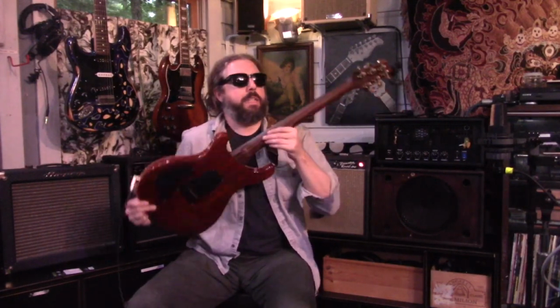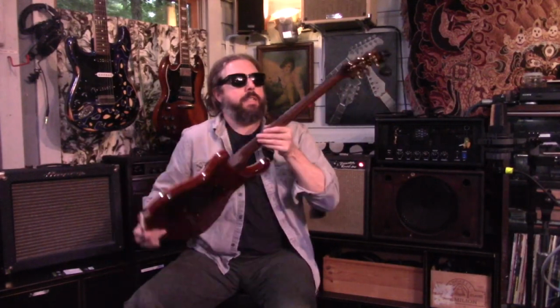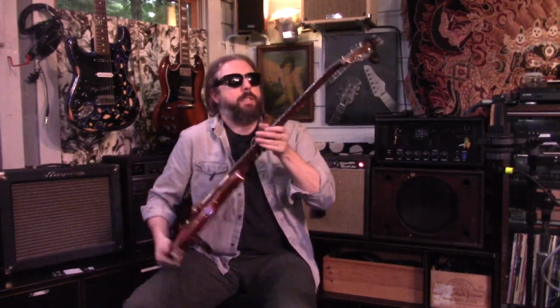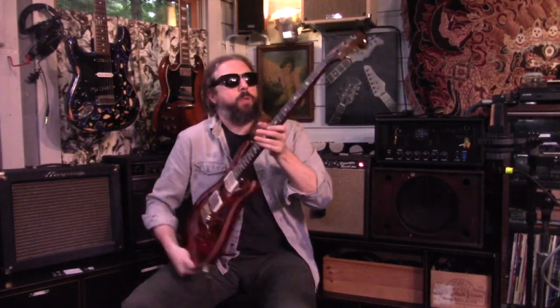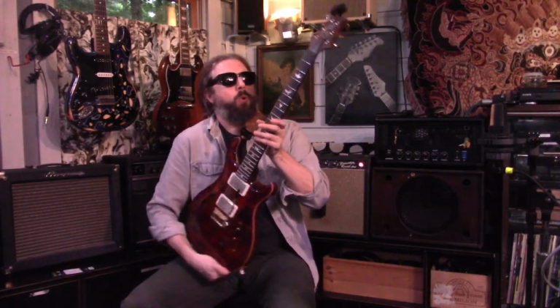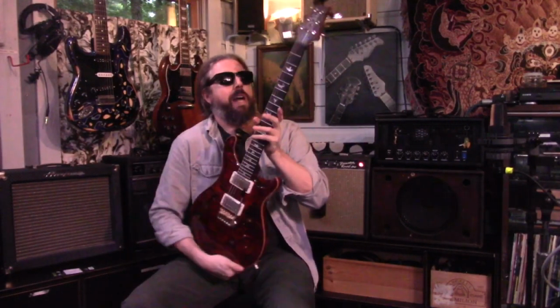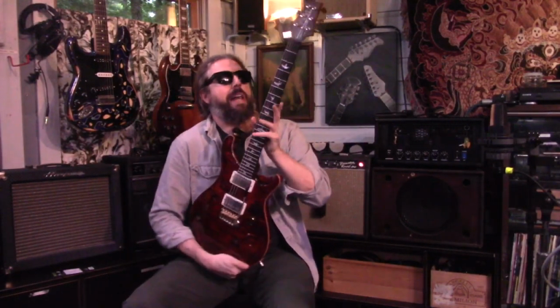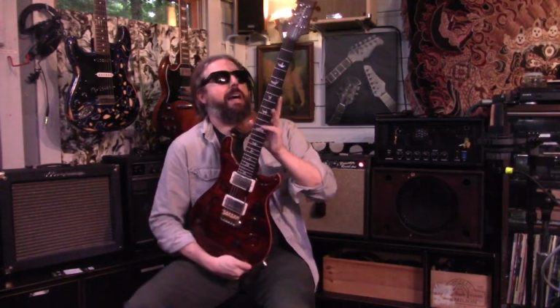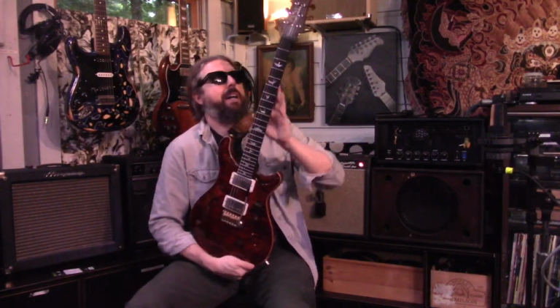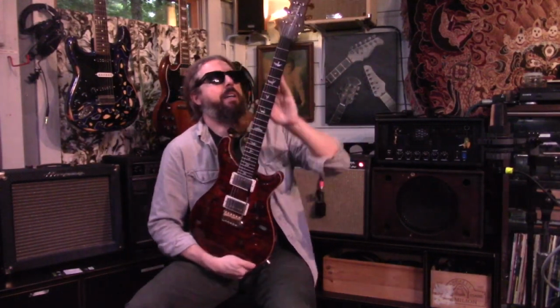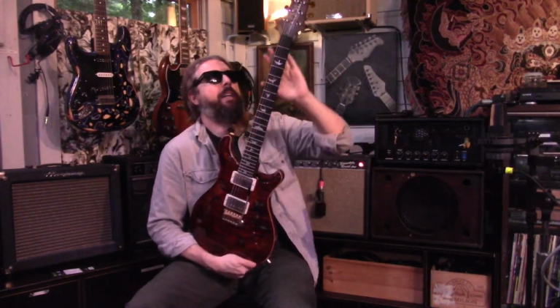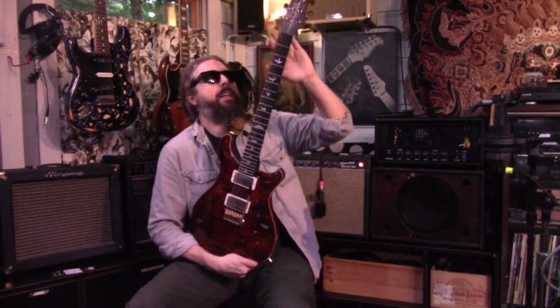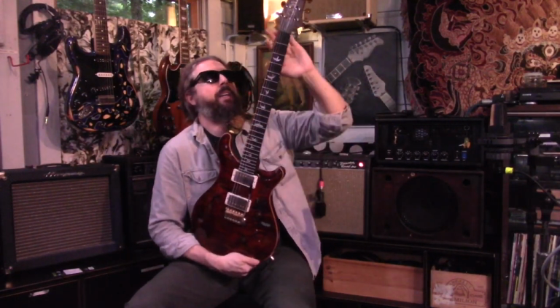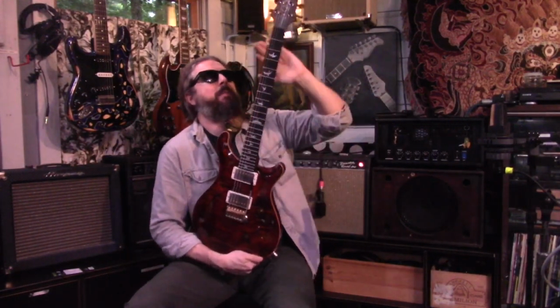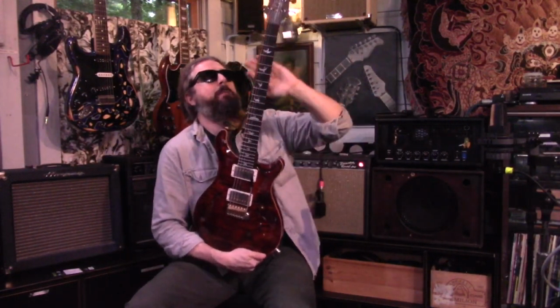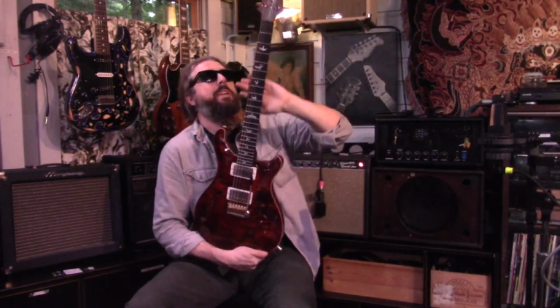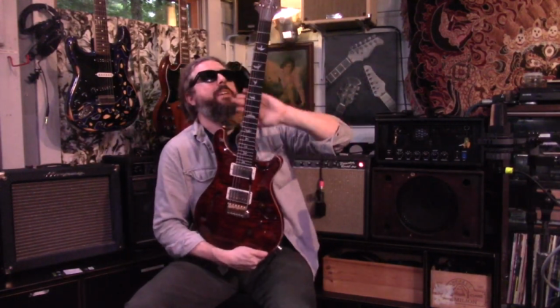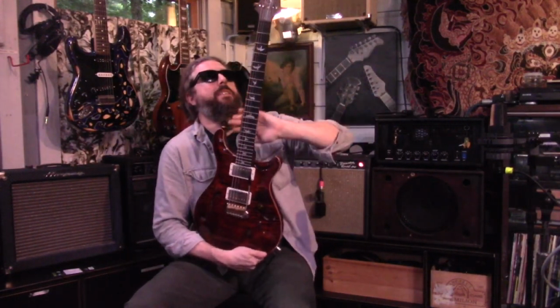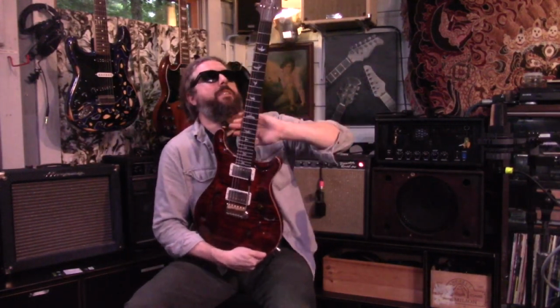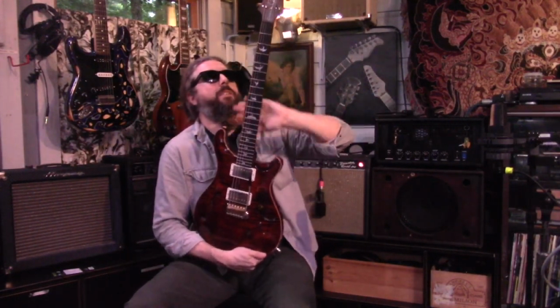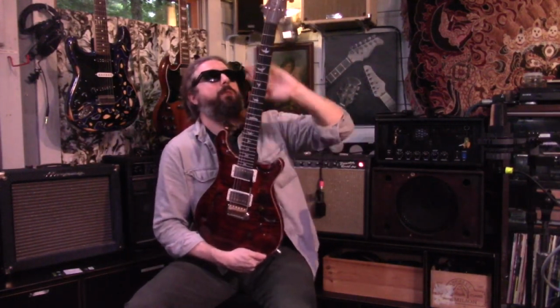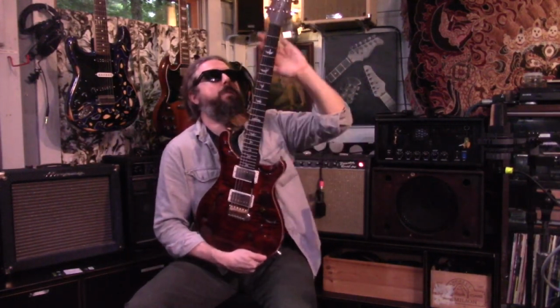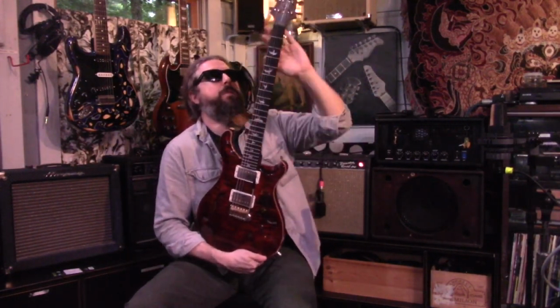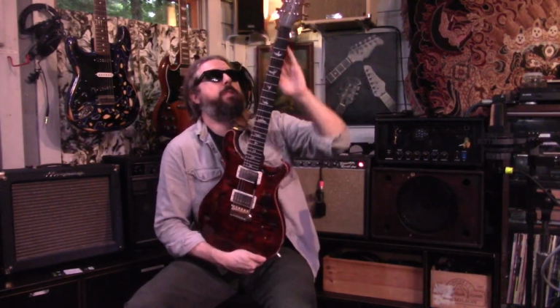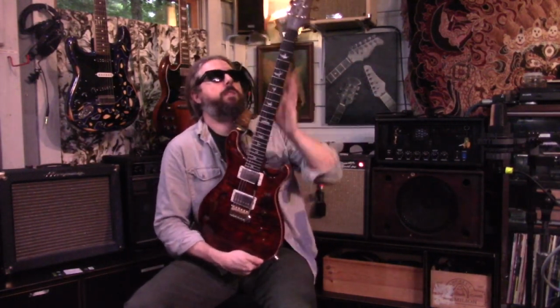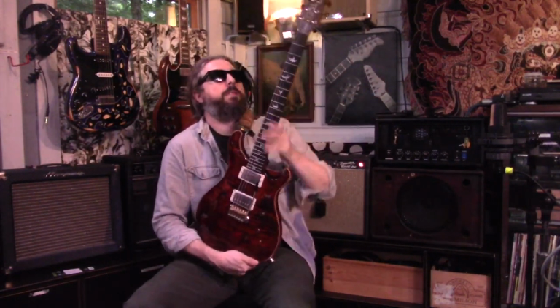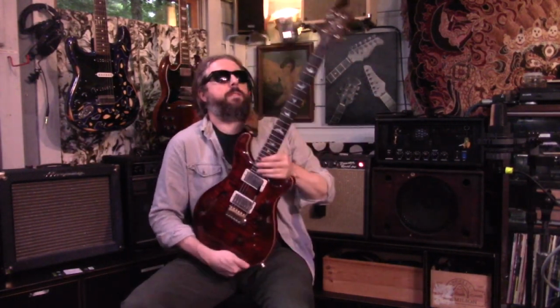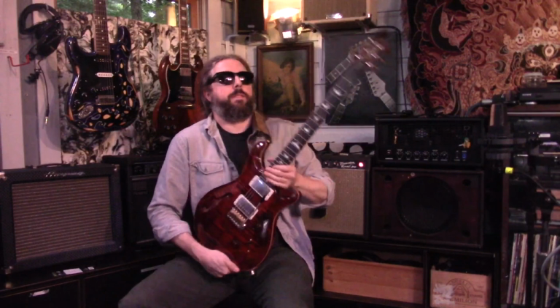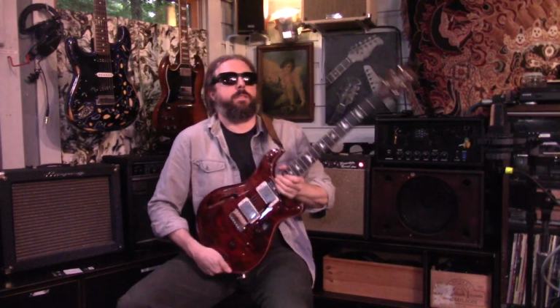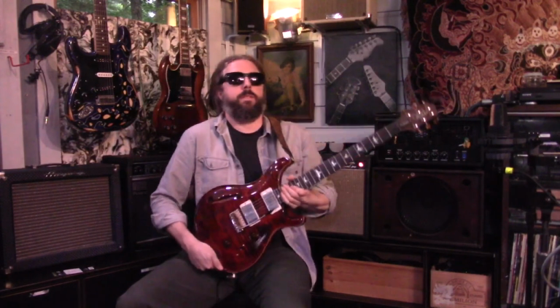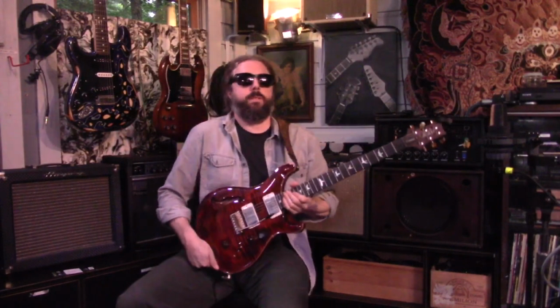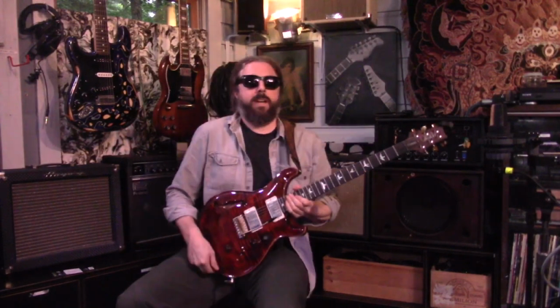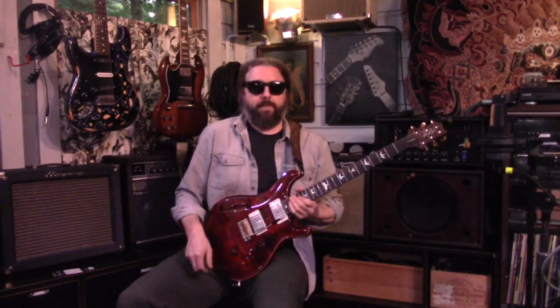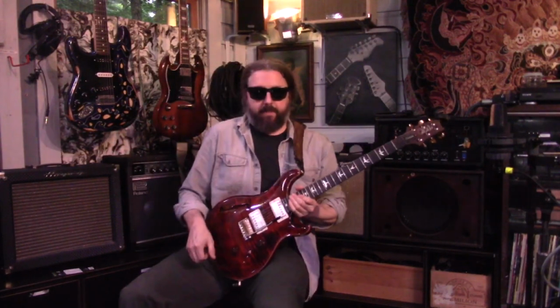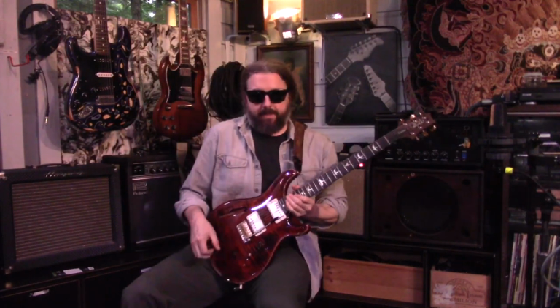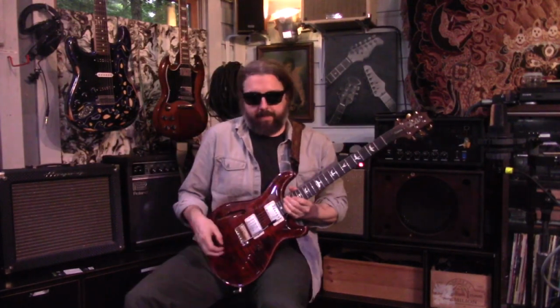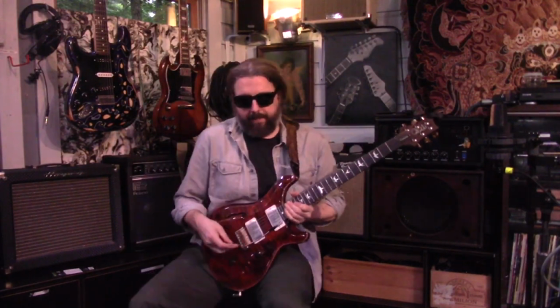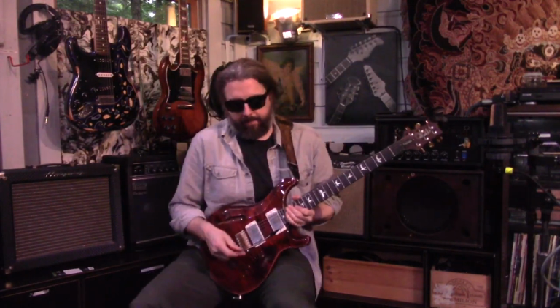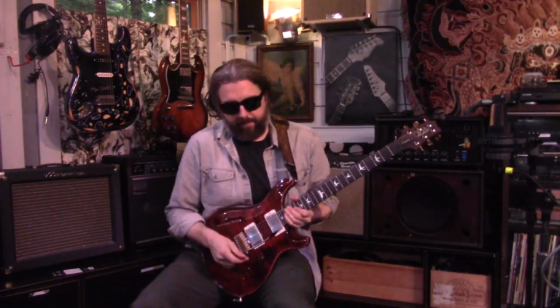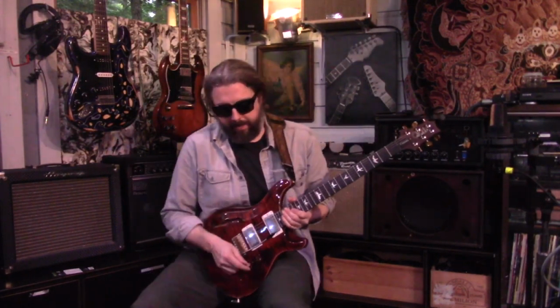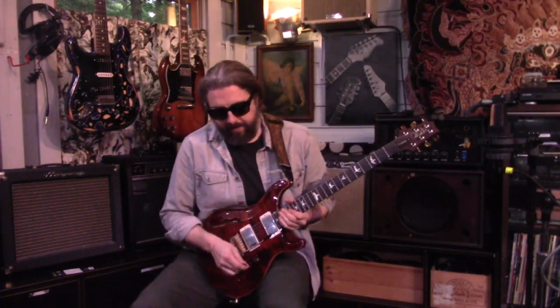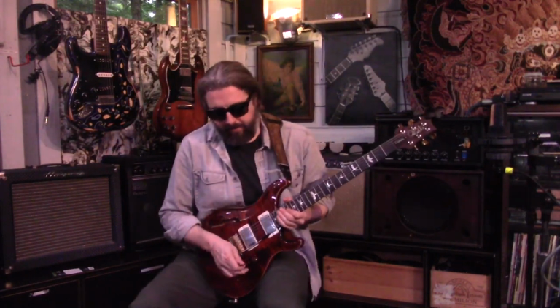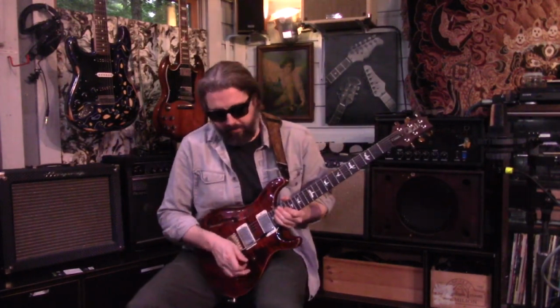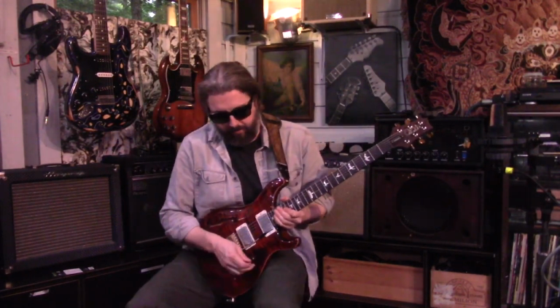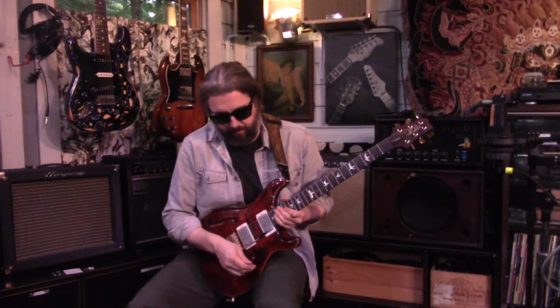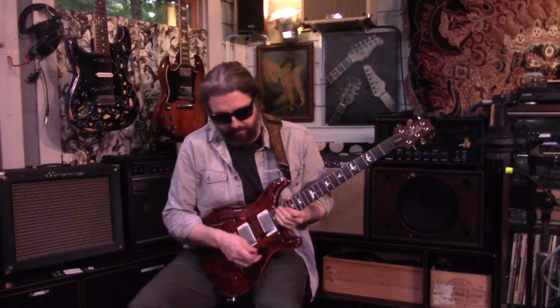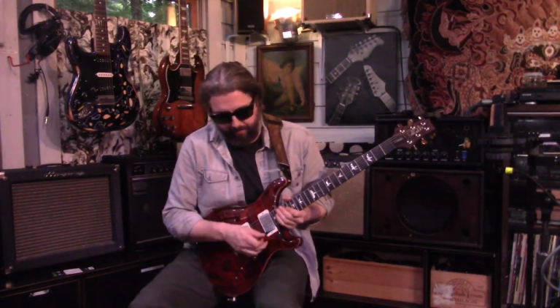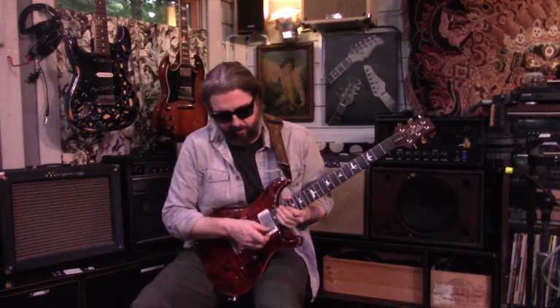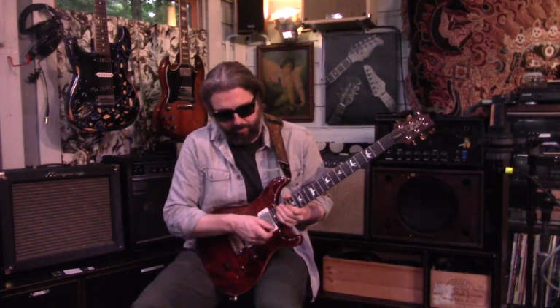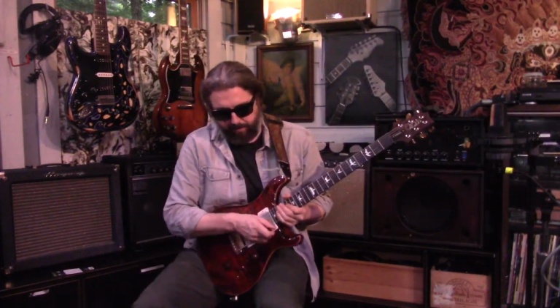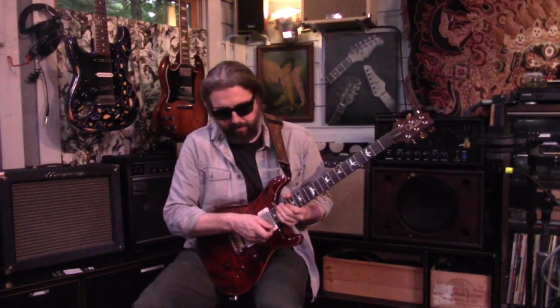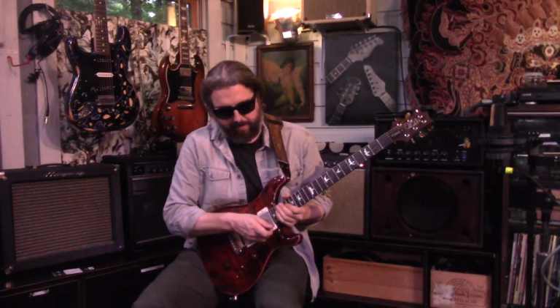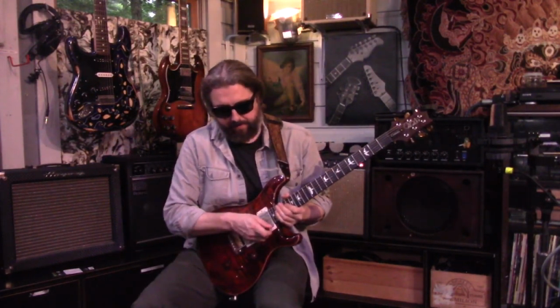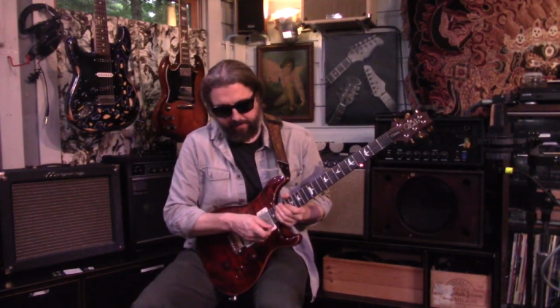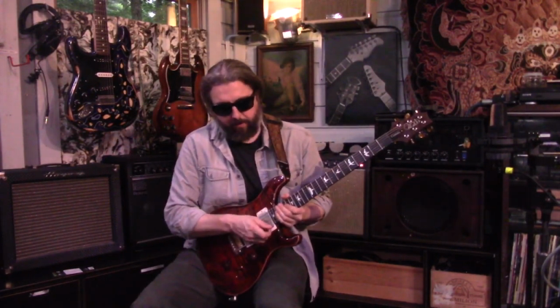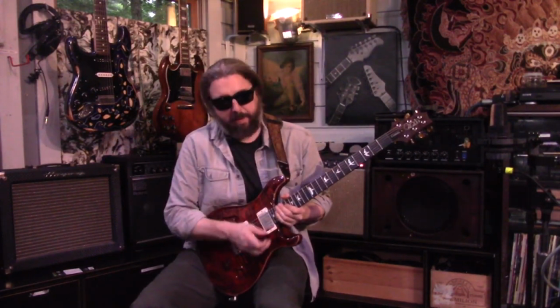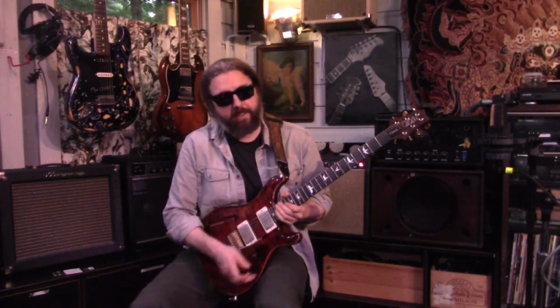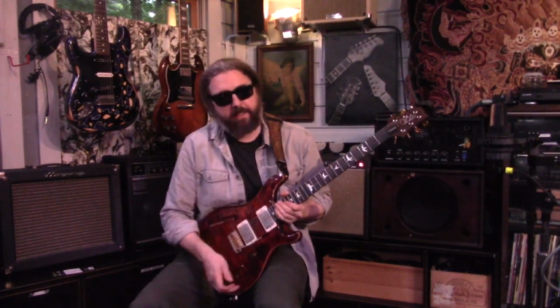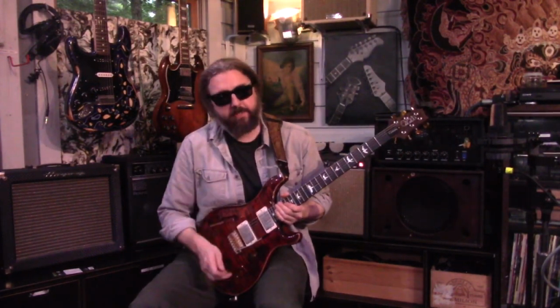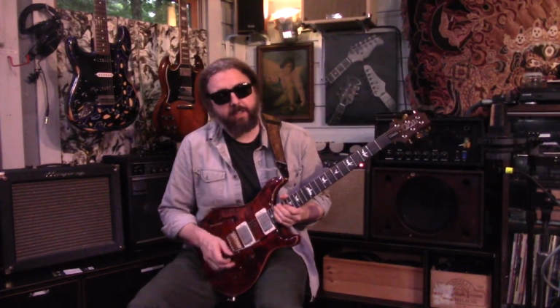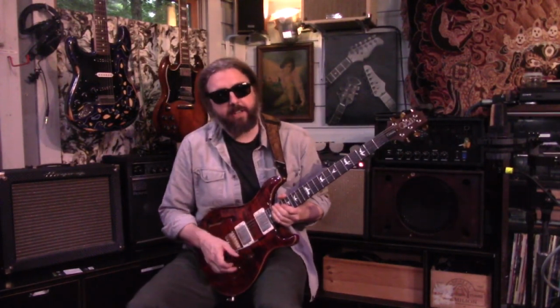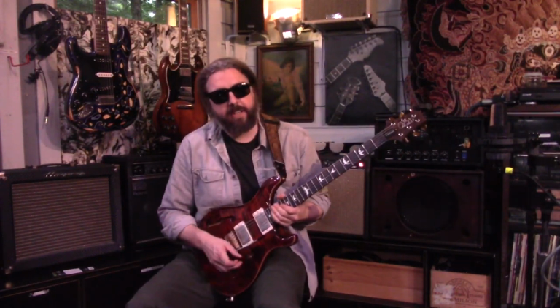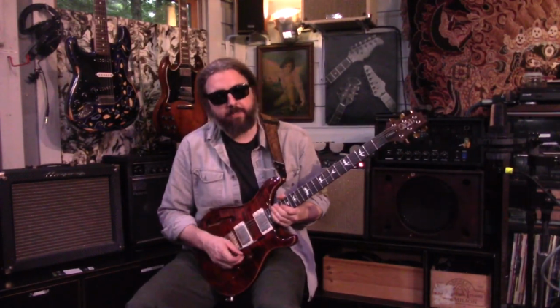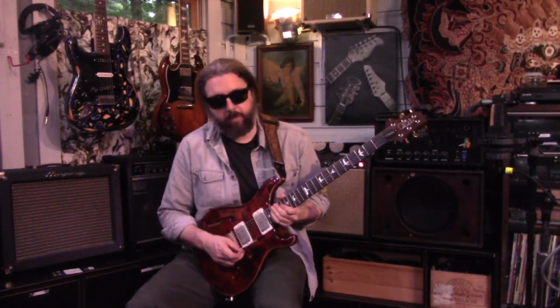Ooh-la-la, plays so effortlessly — they just do. And the tremolo is one of my favorites on any instrument.